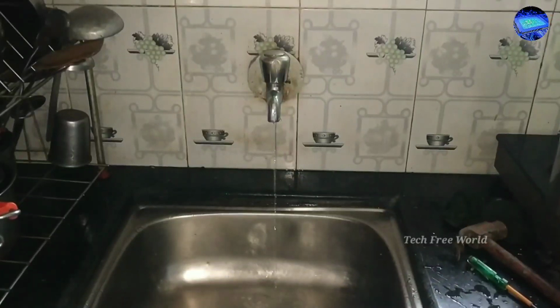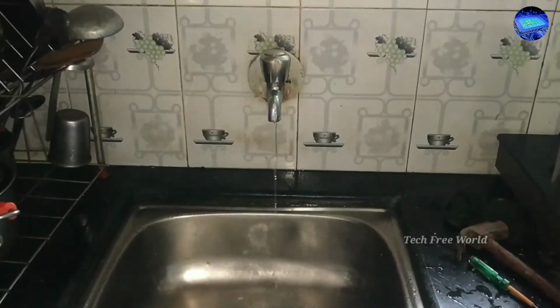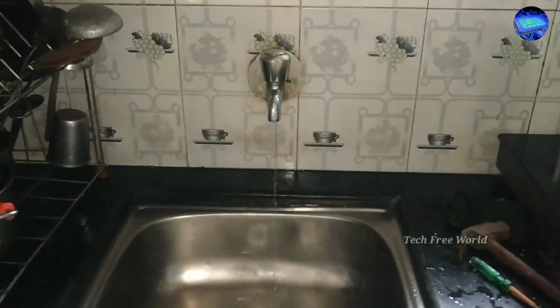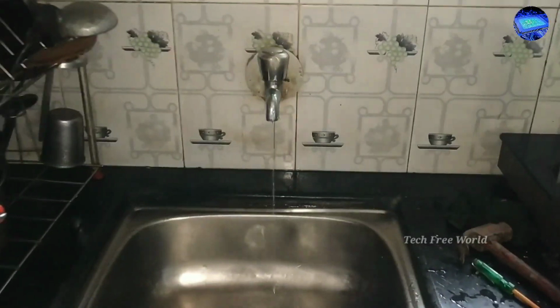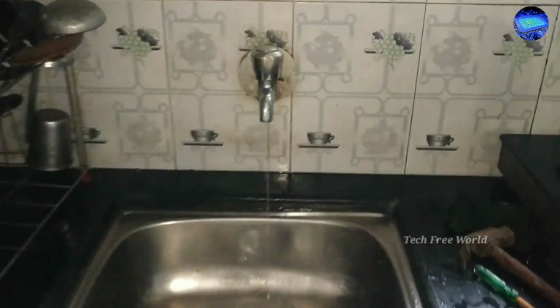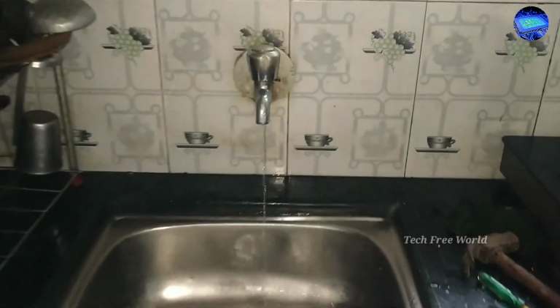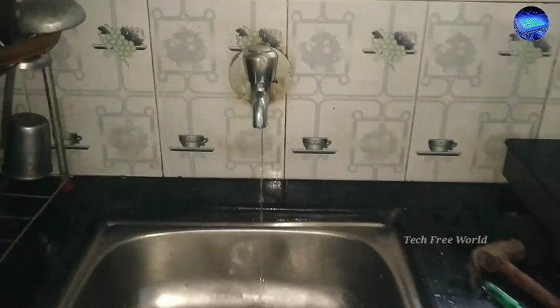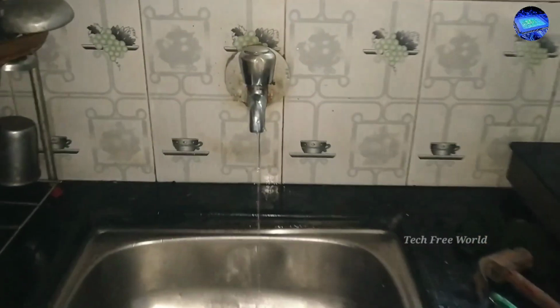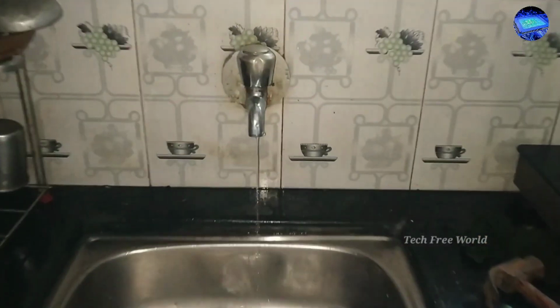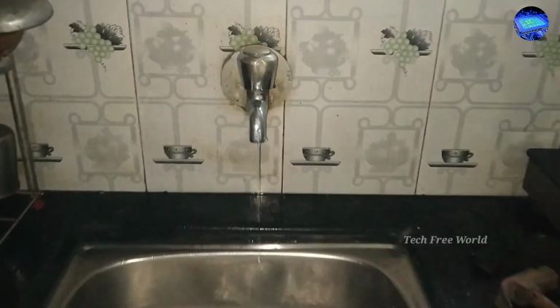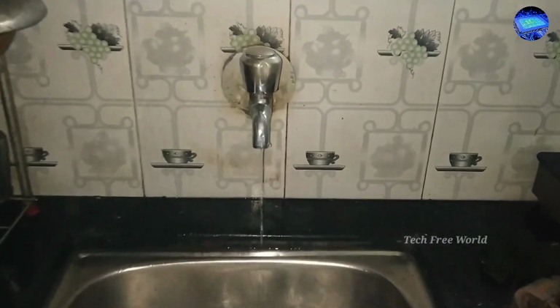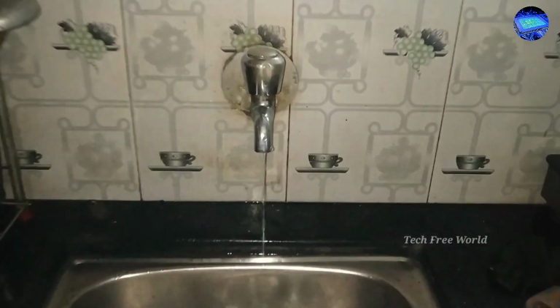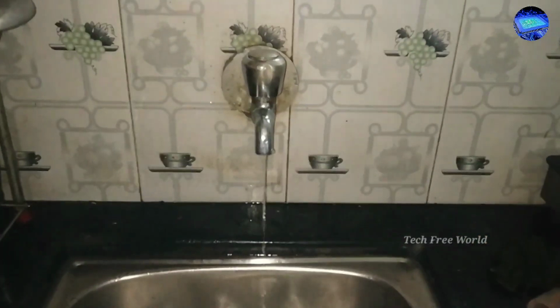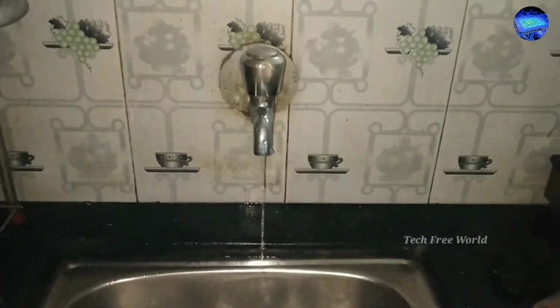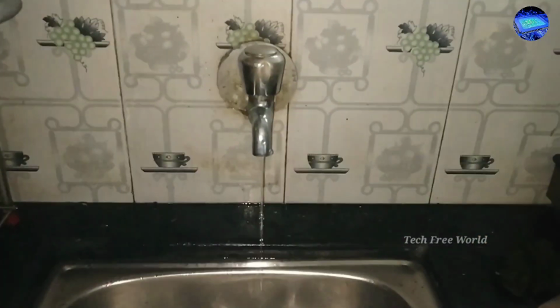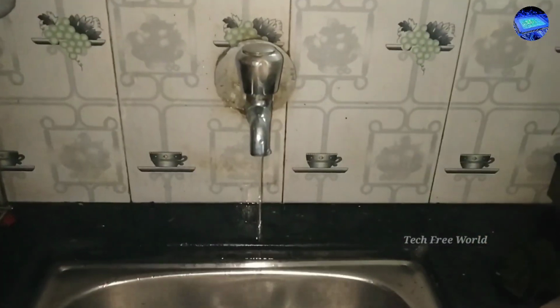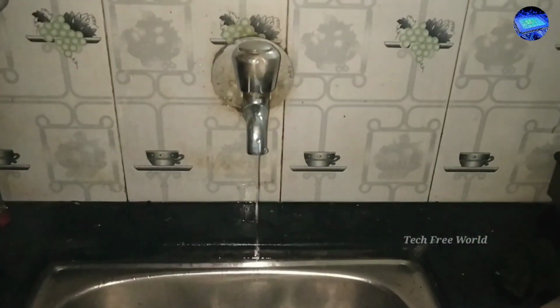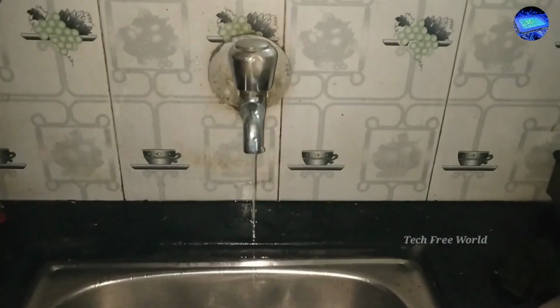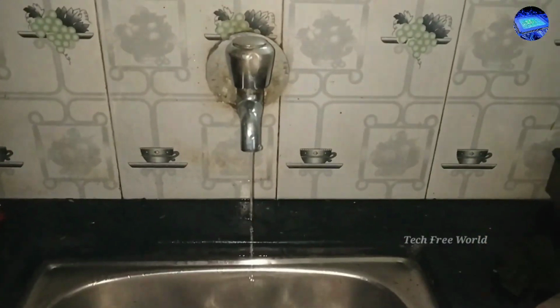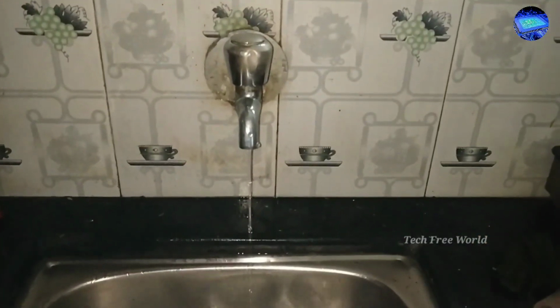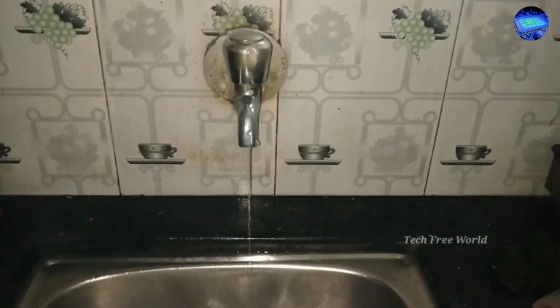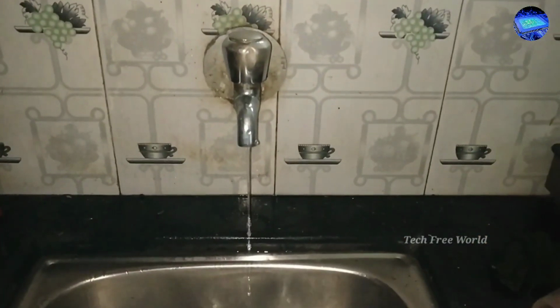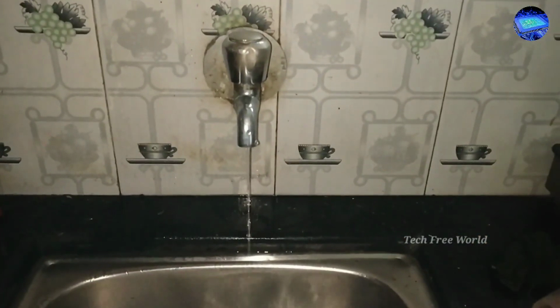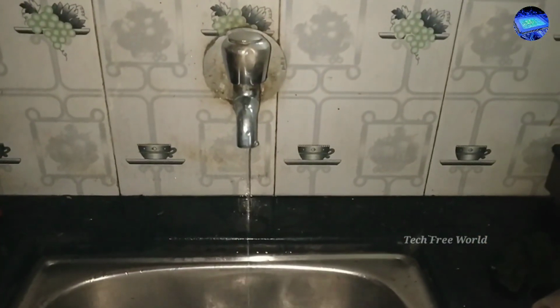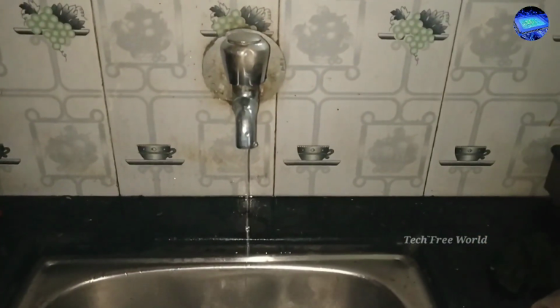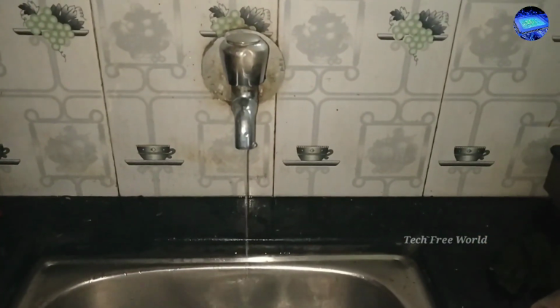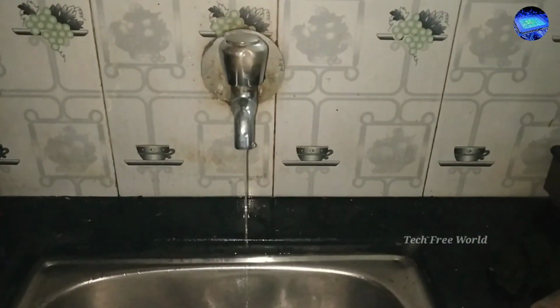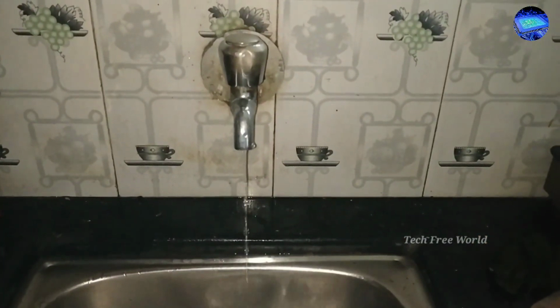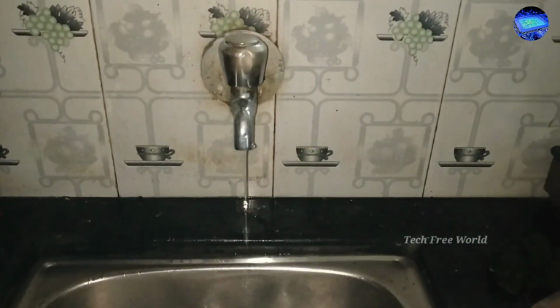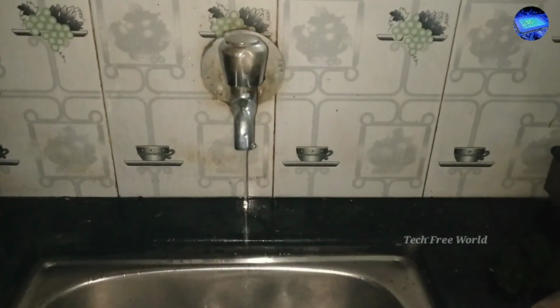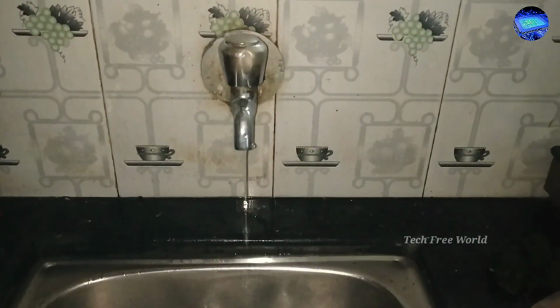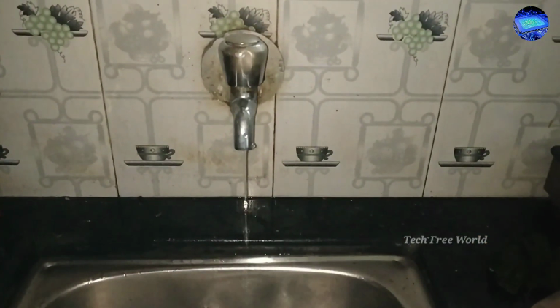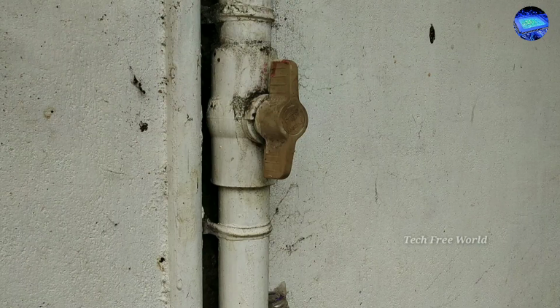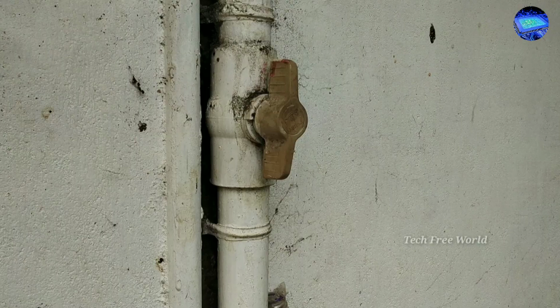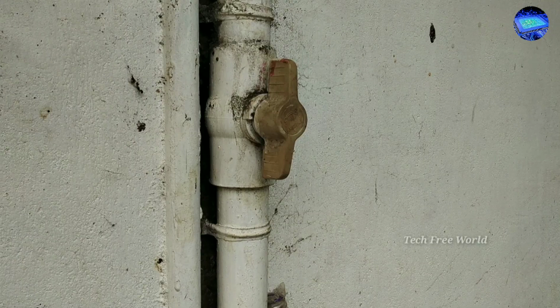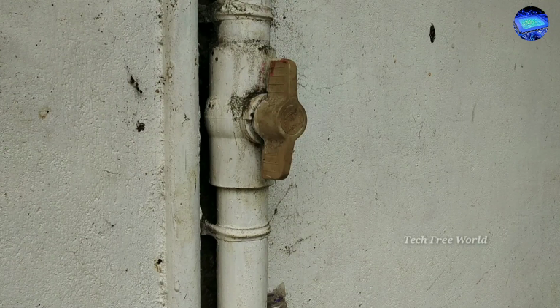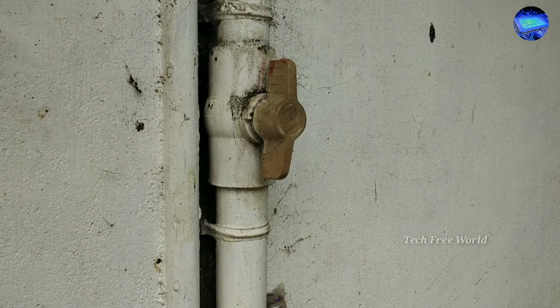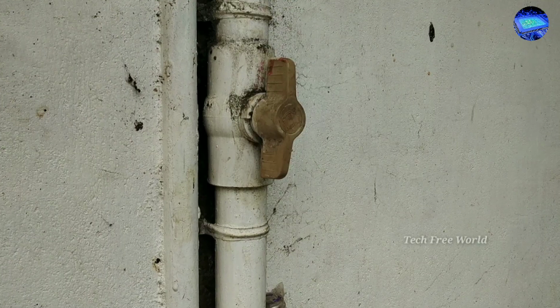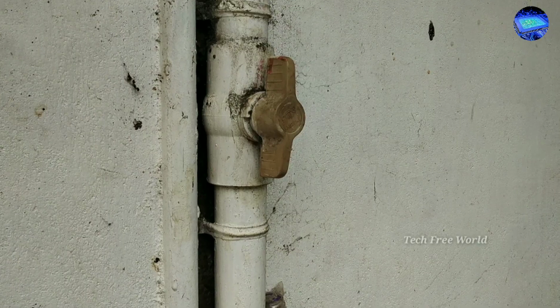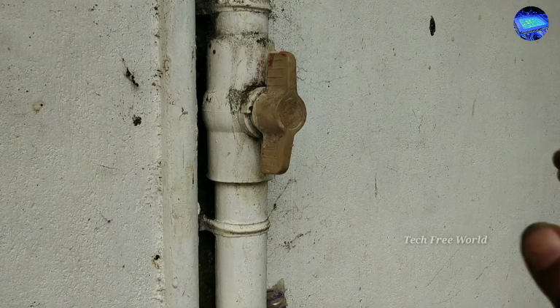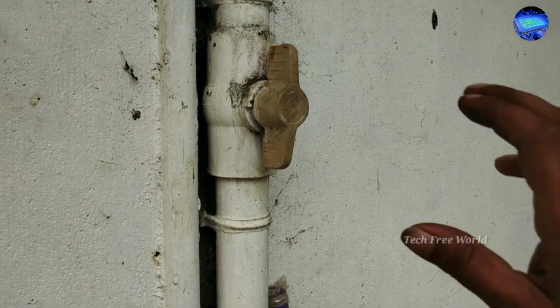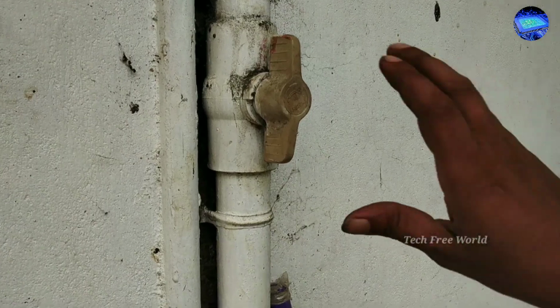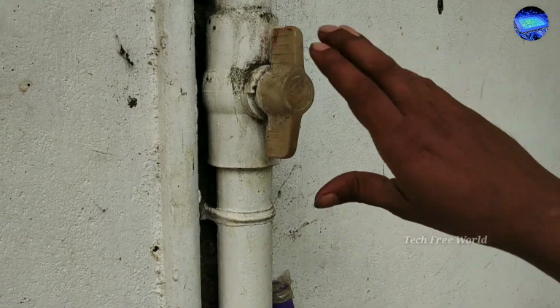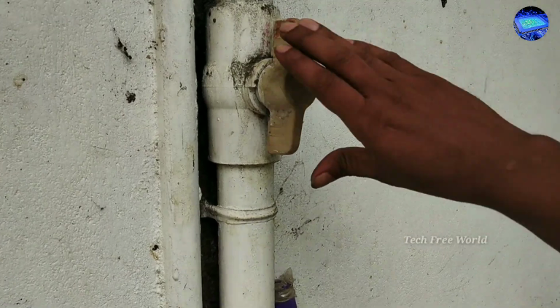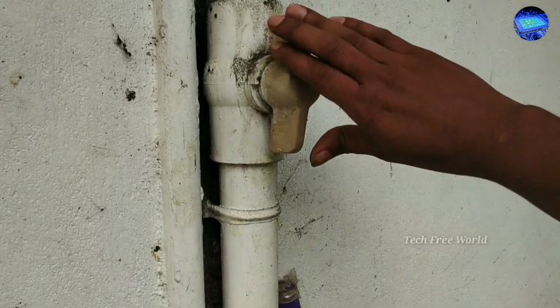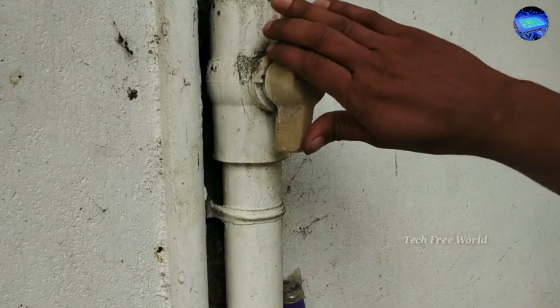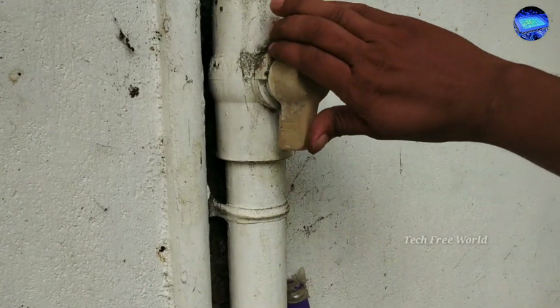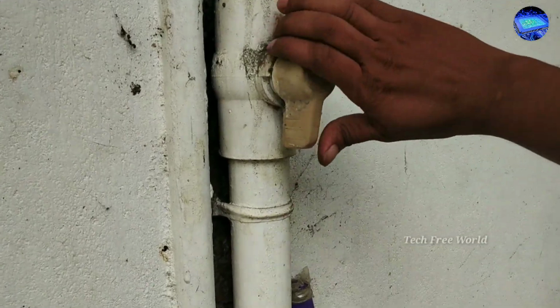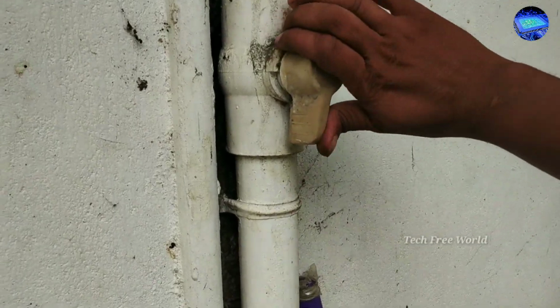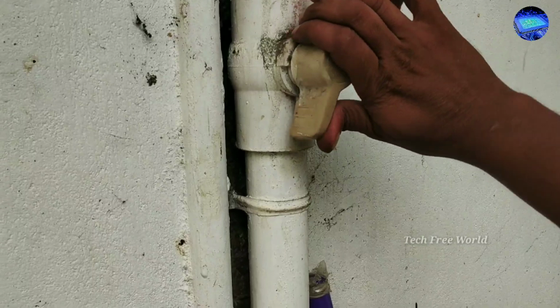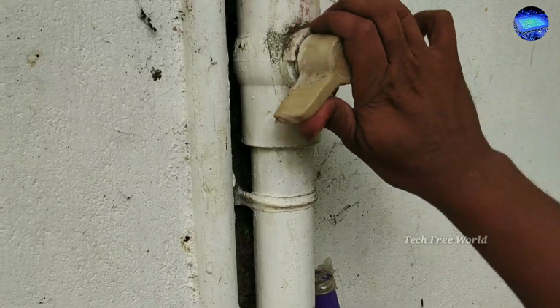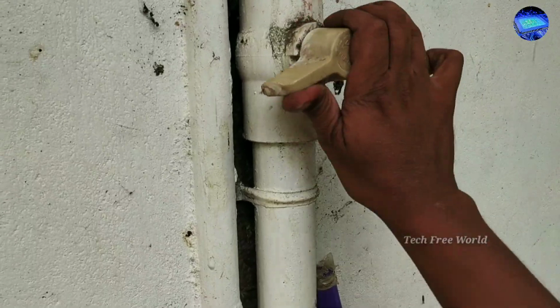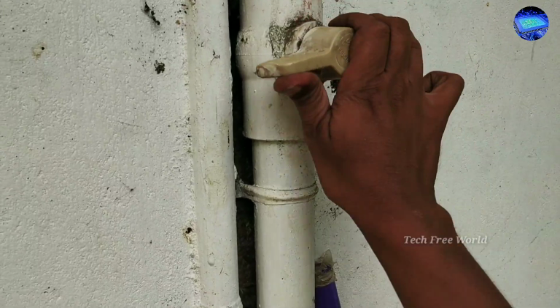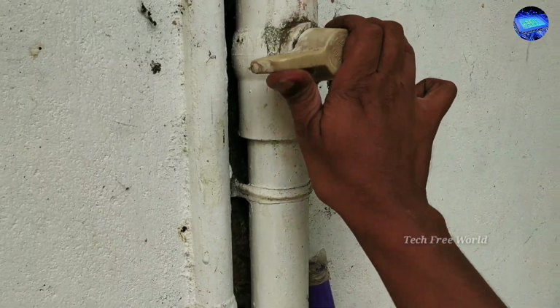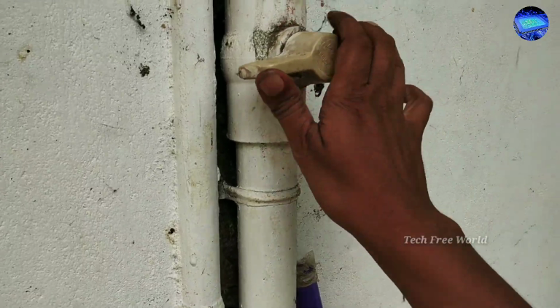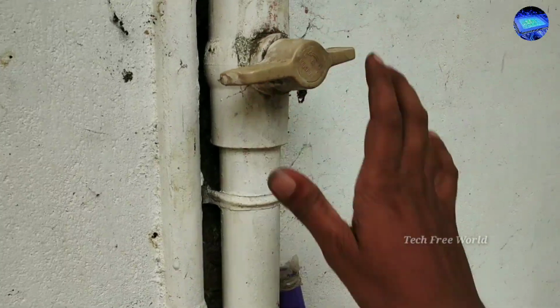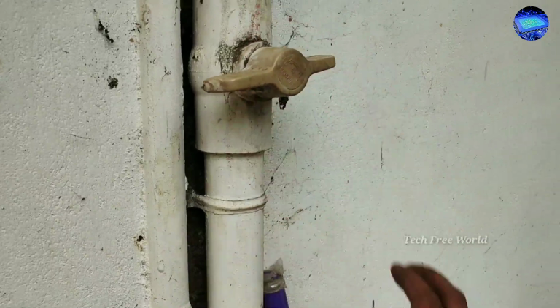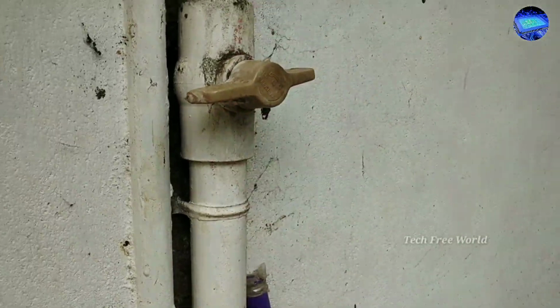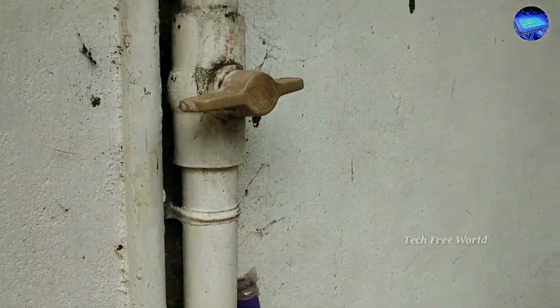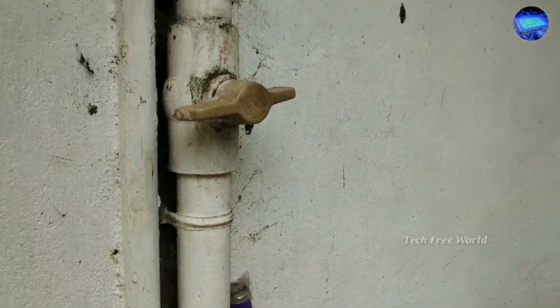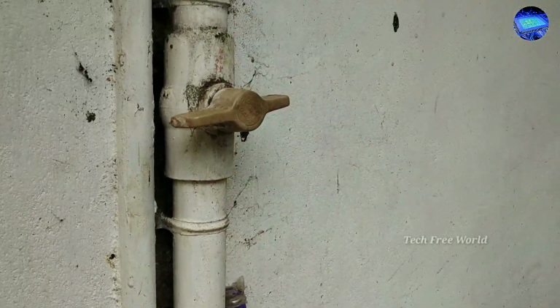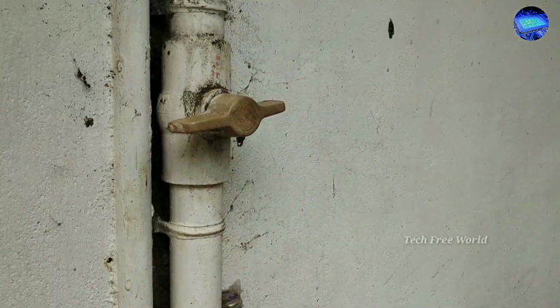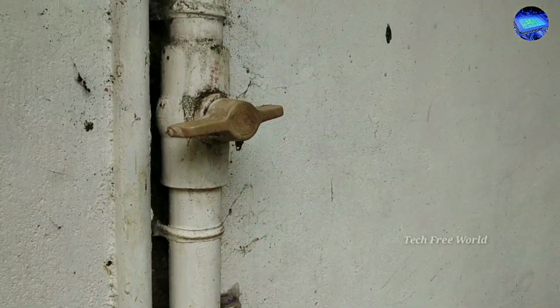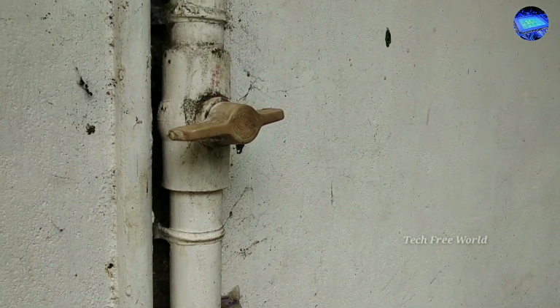Going to repair a kitchen leaking tap. First, turn off its water connection.